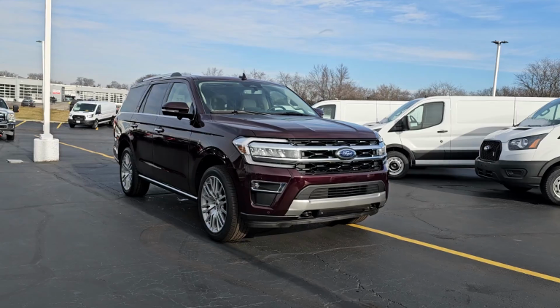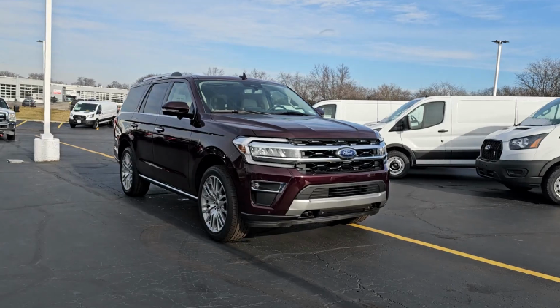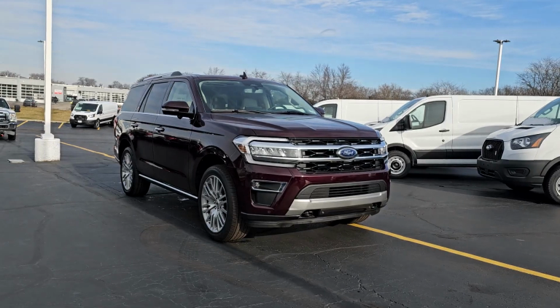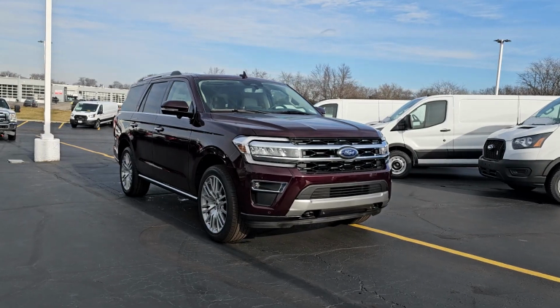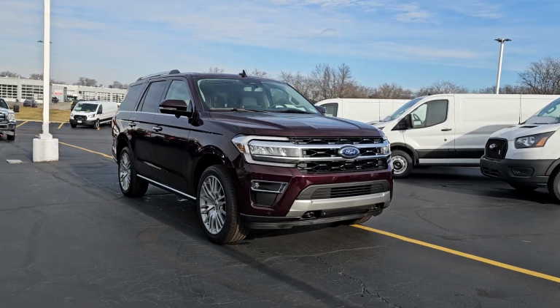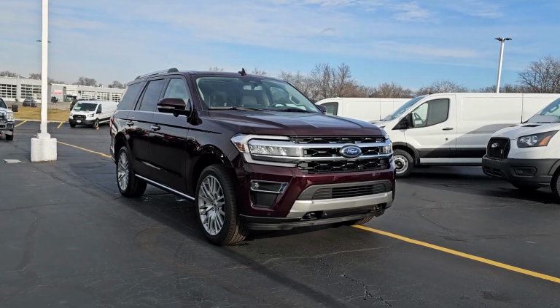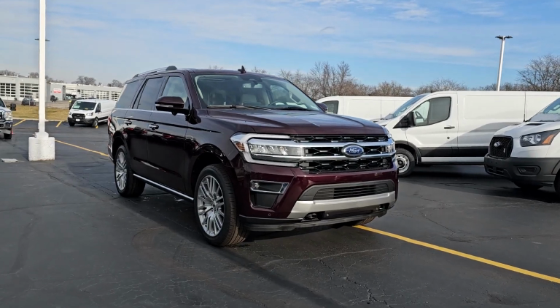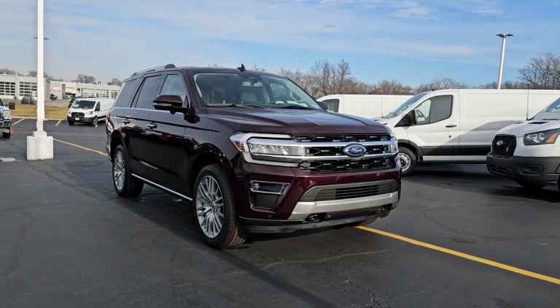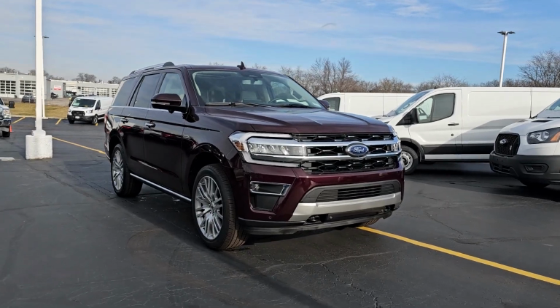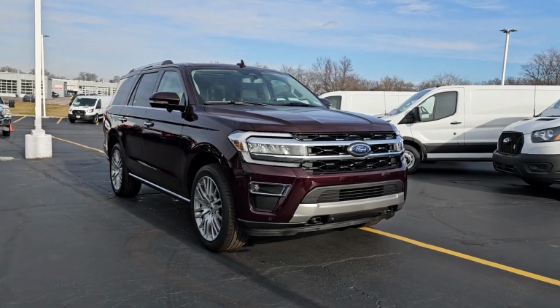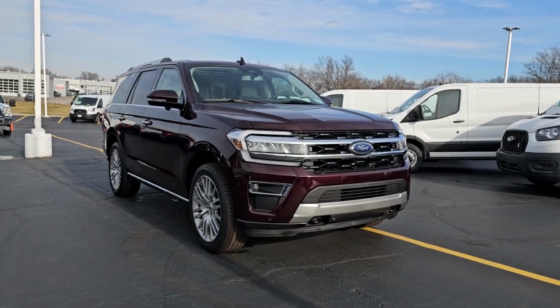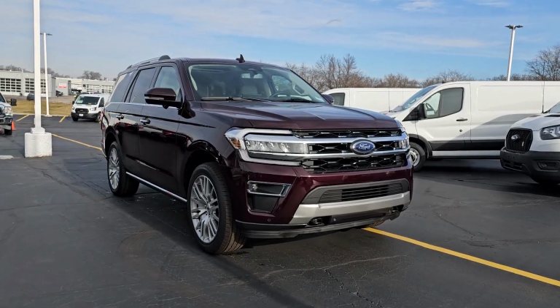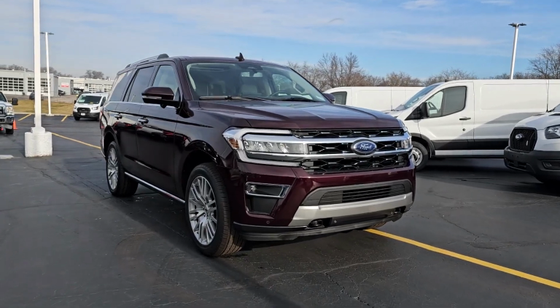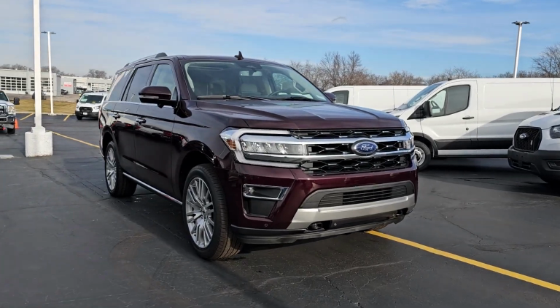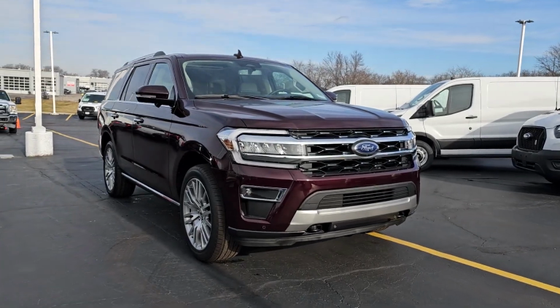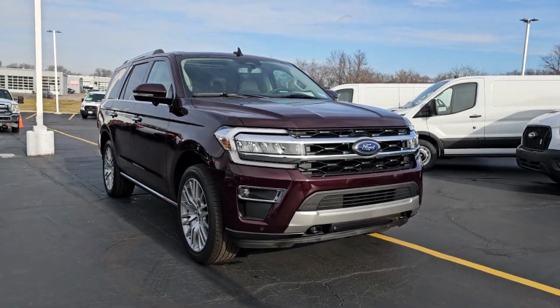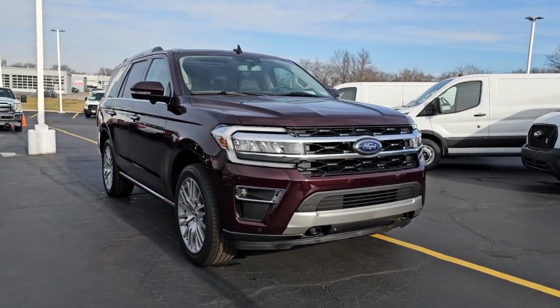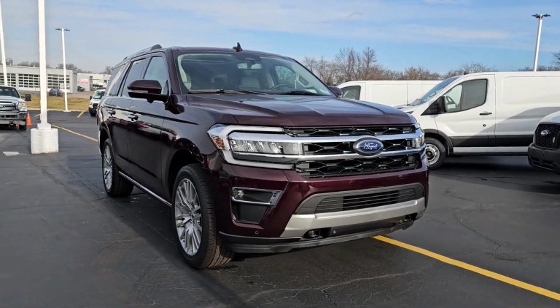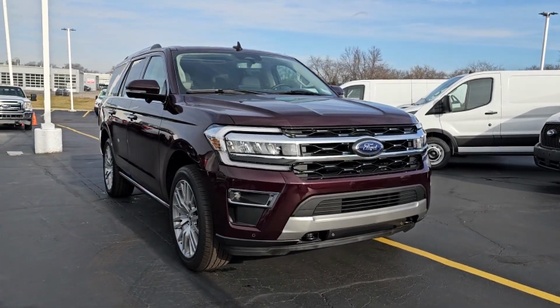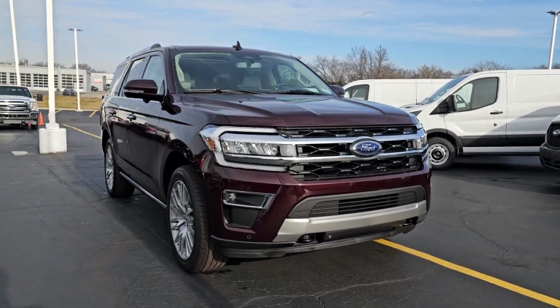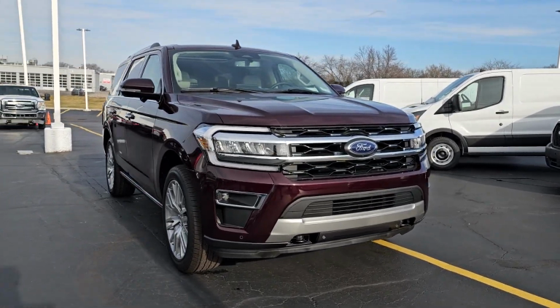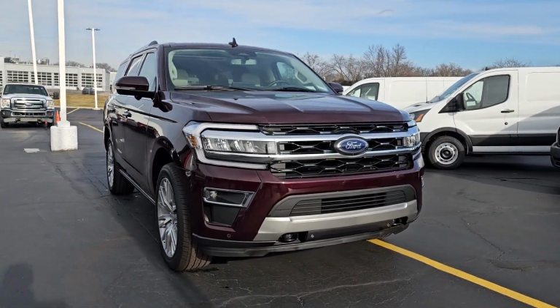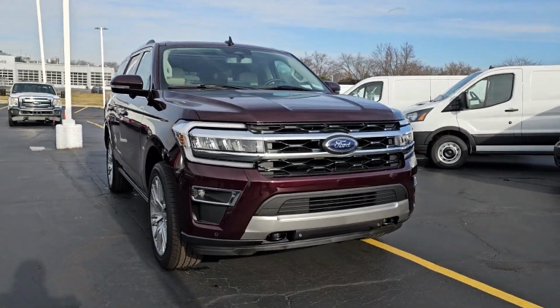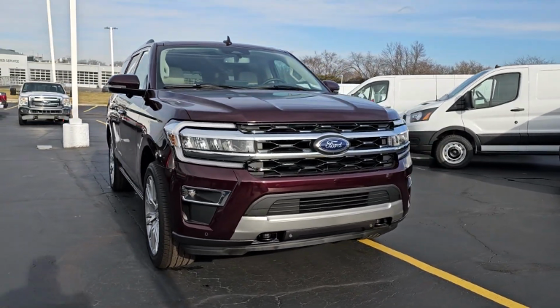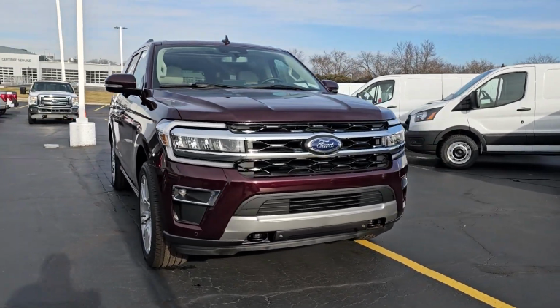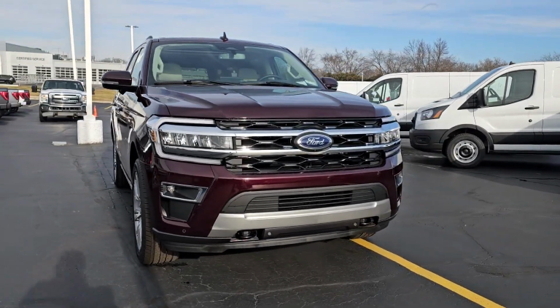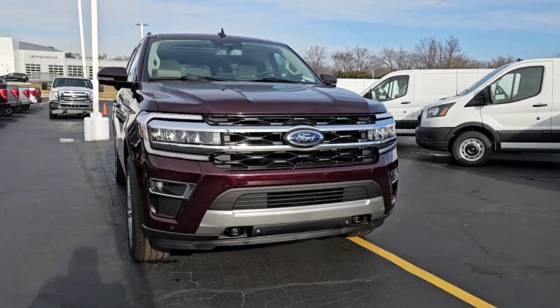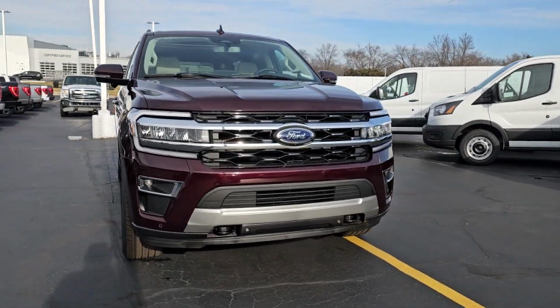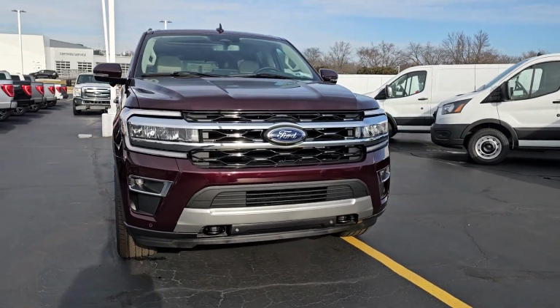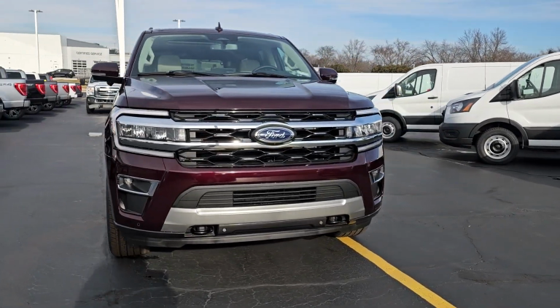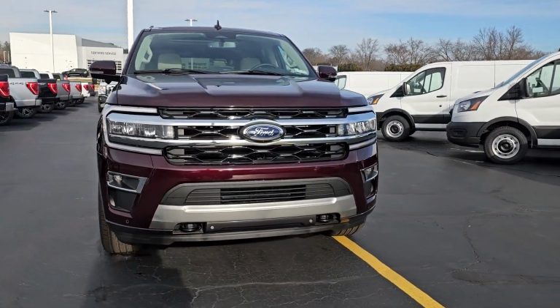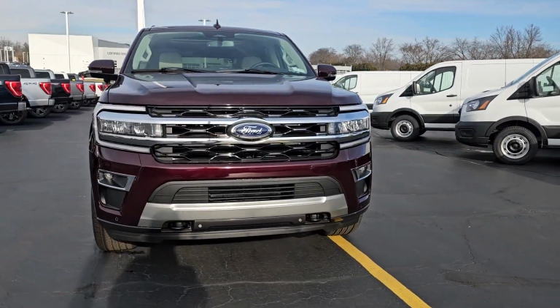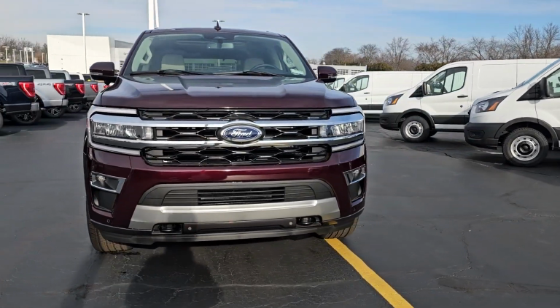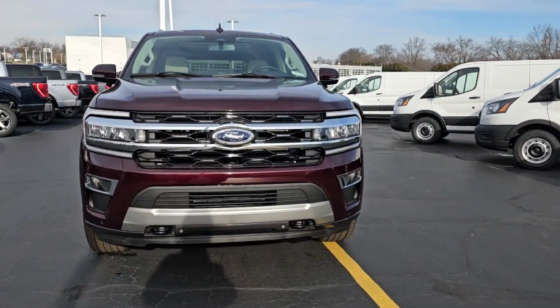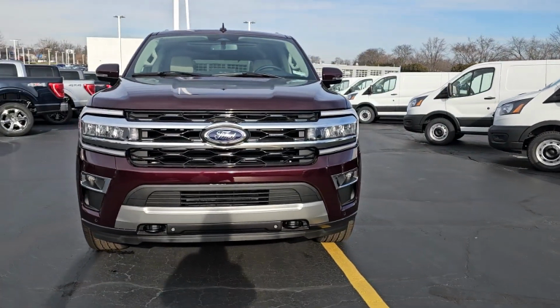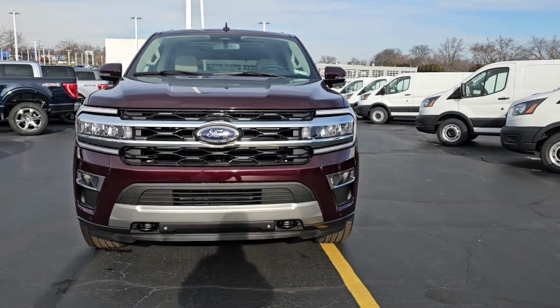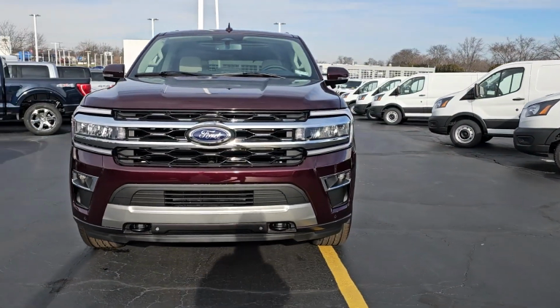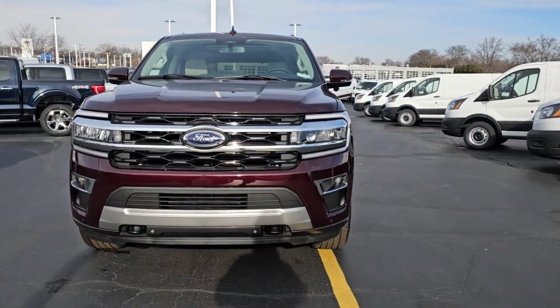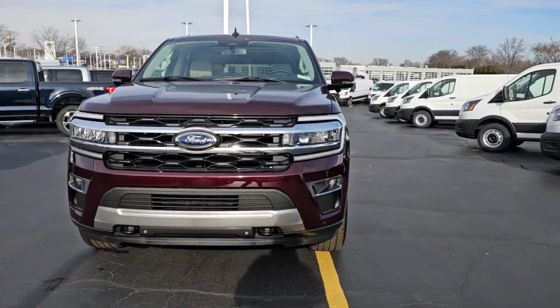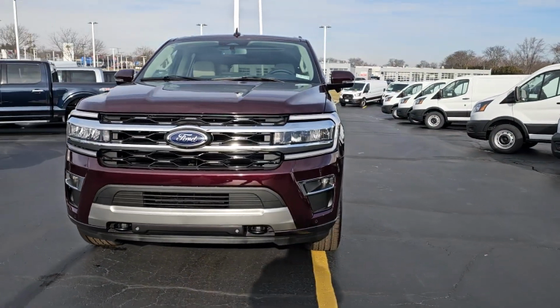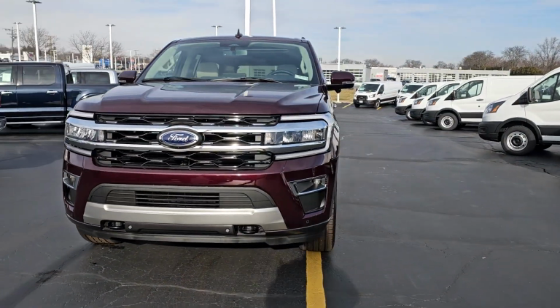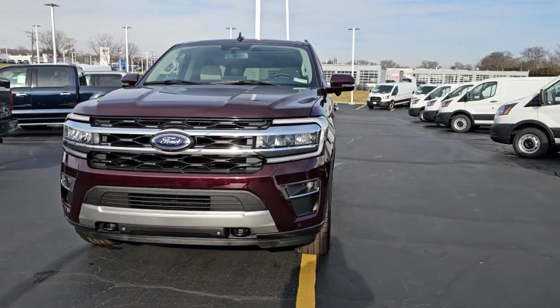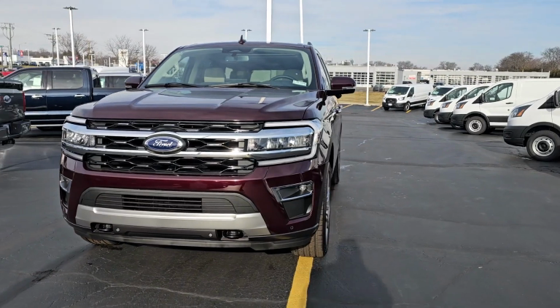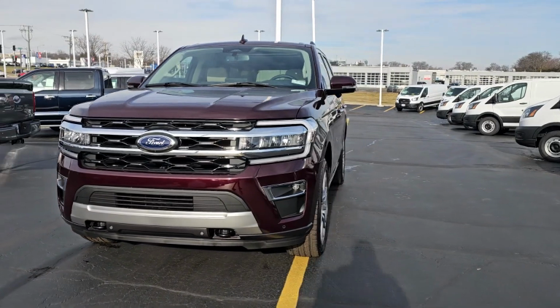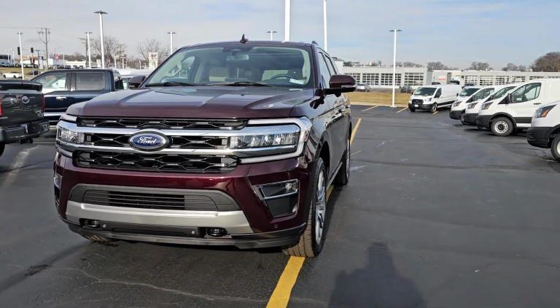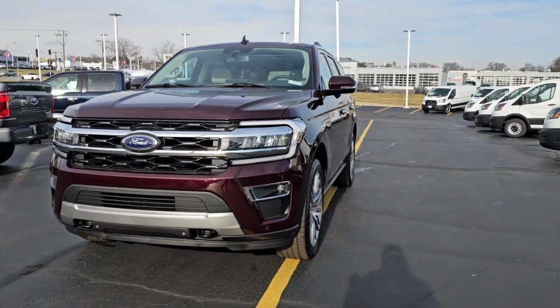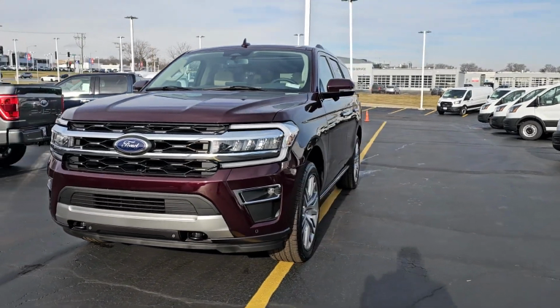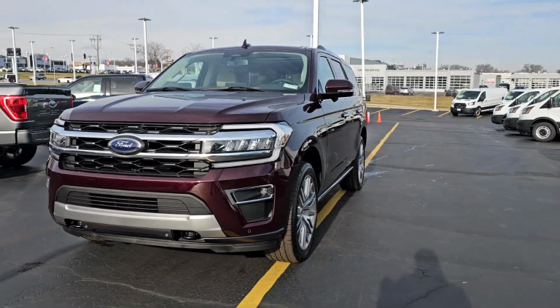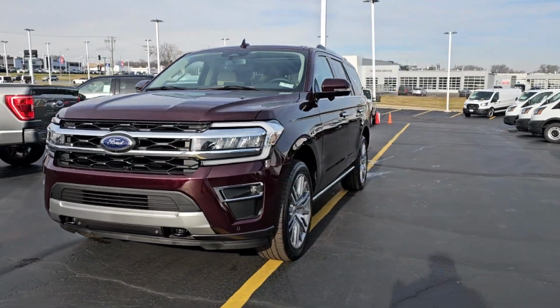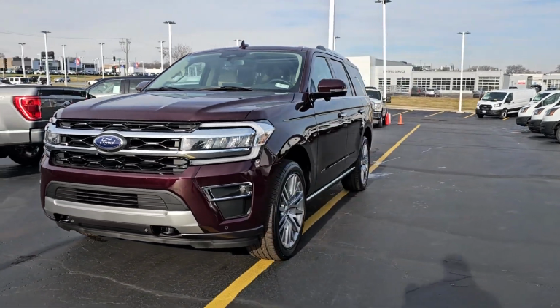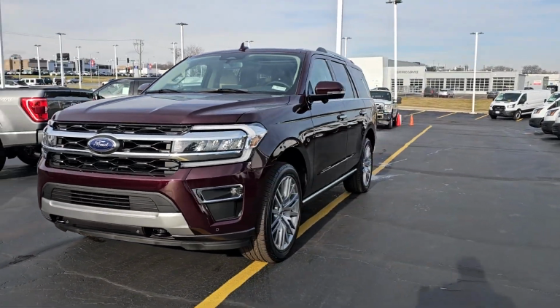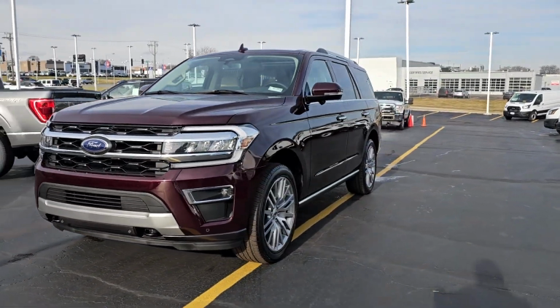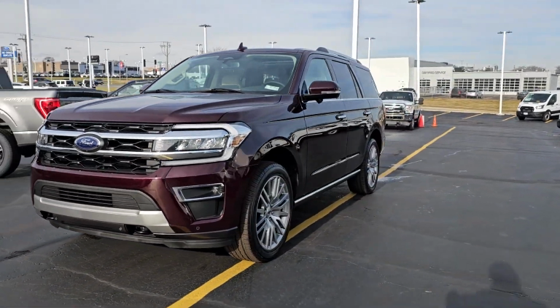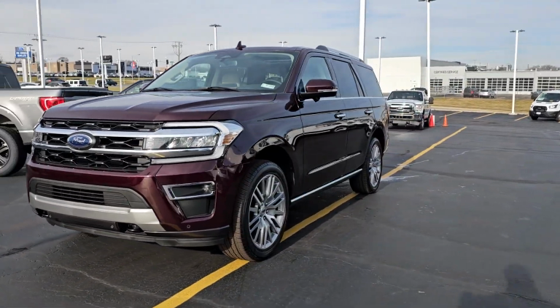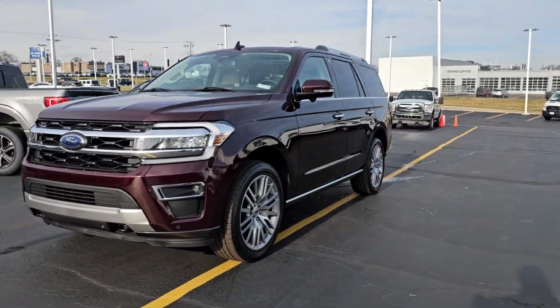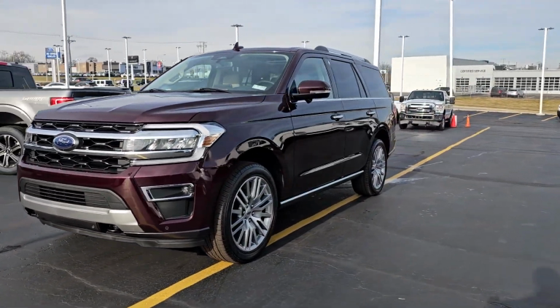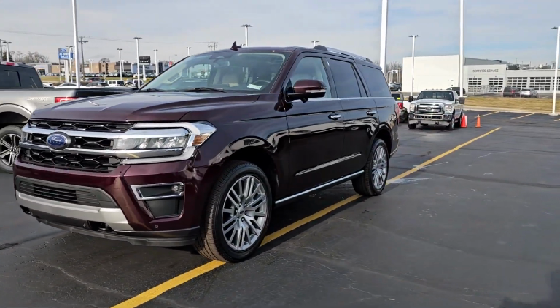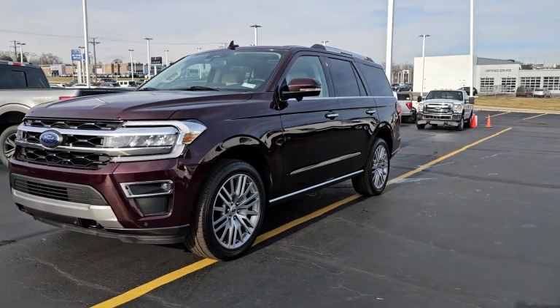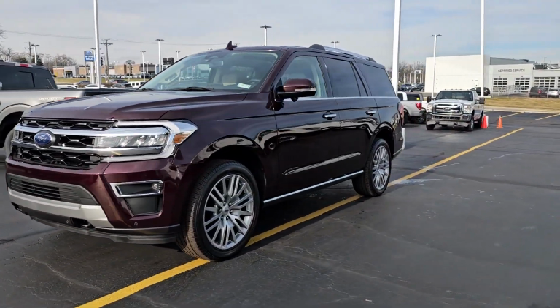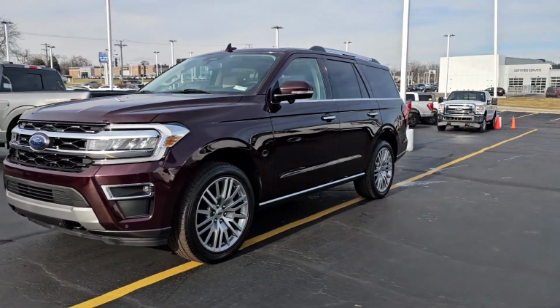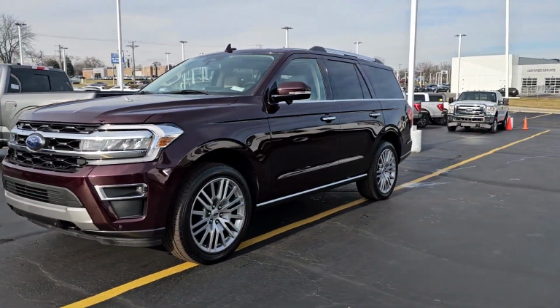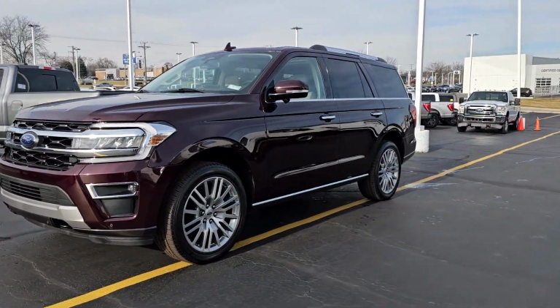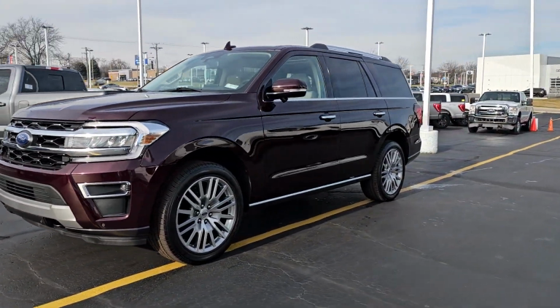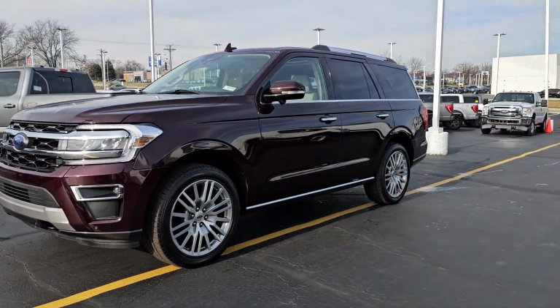Take a moment to check out the 2024 Ford Expedition. Go big, go bold, go beautiful.